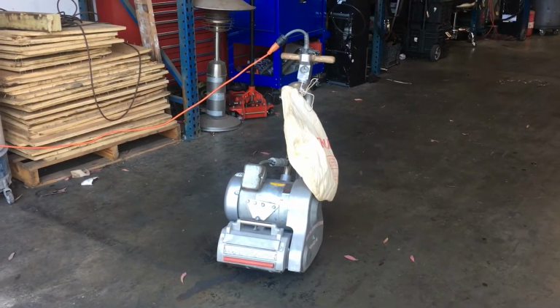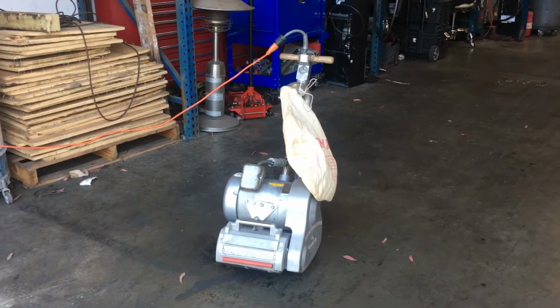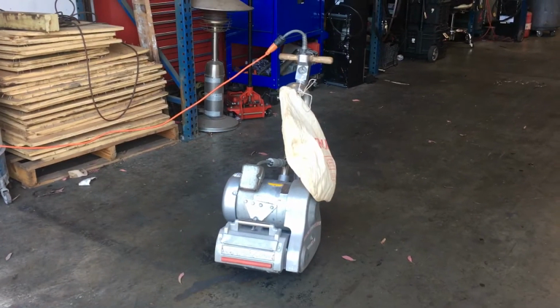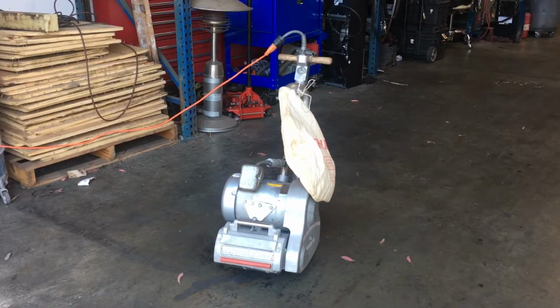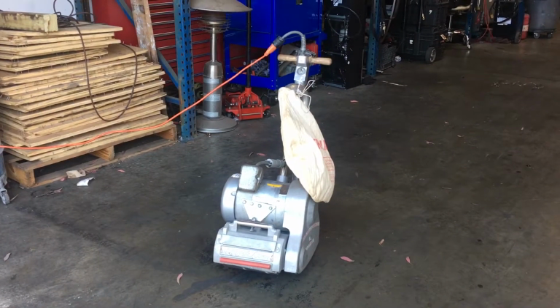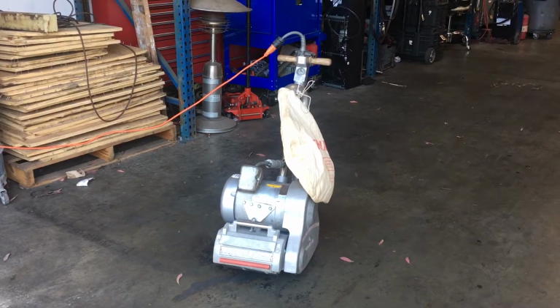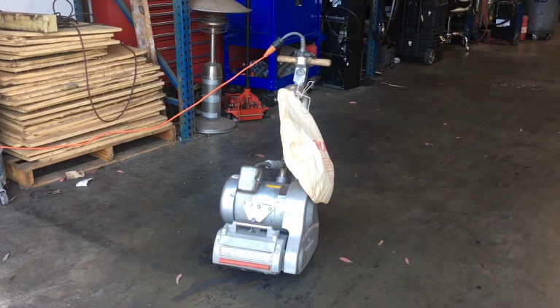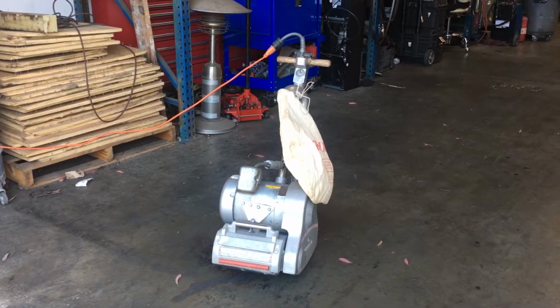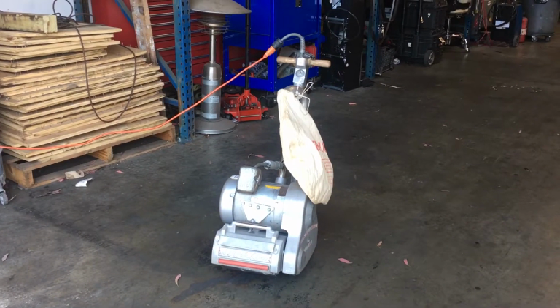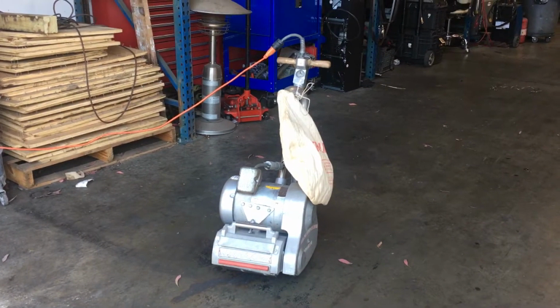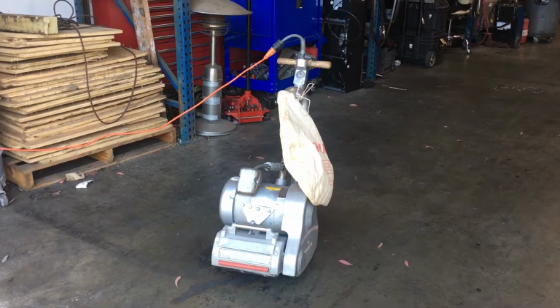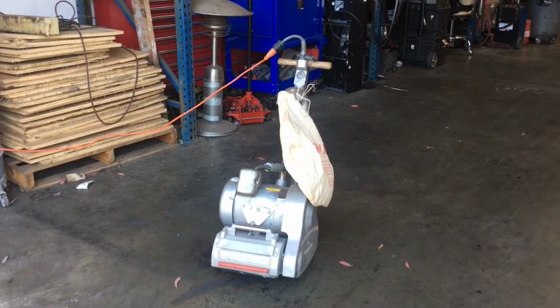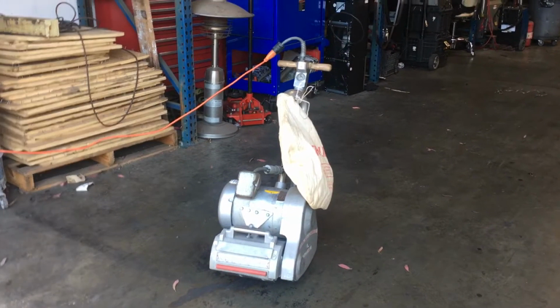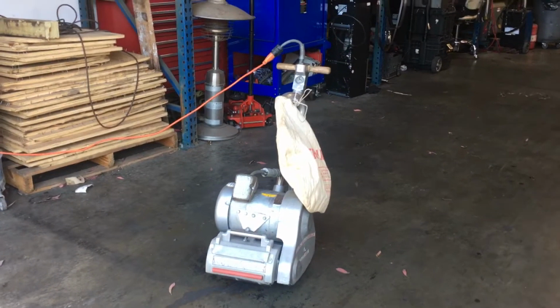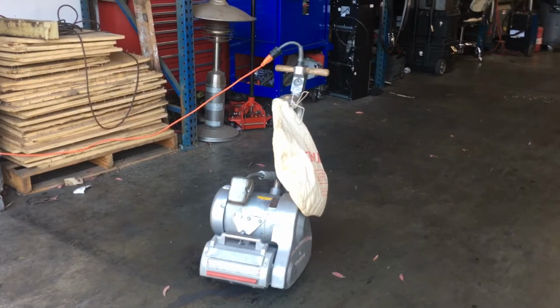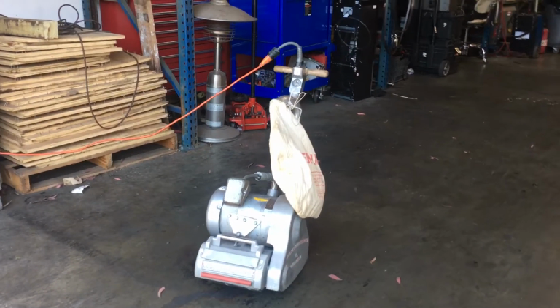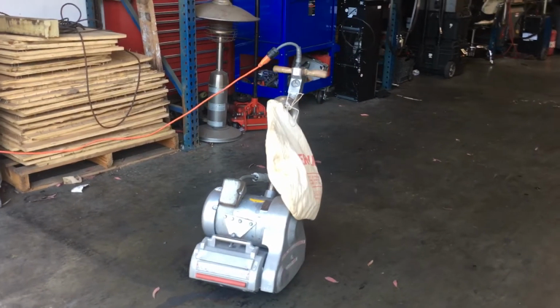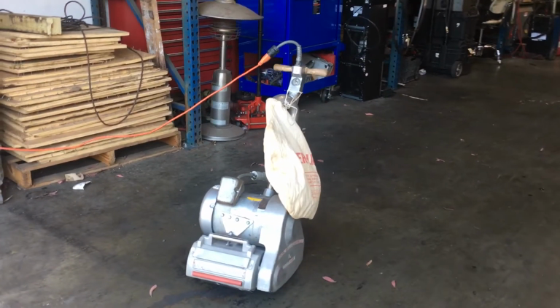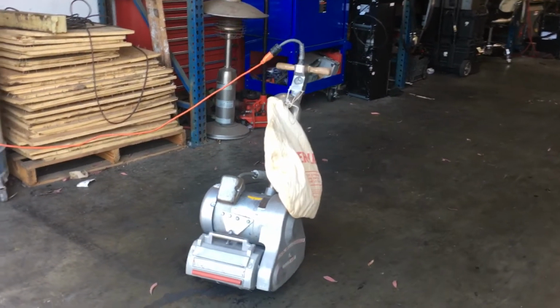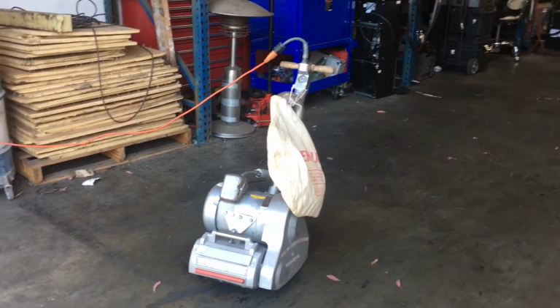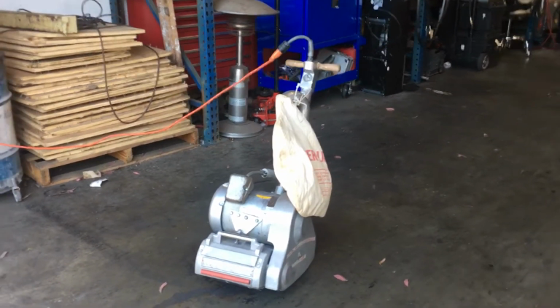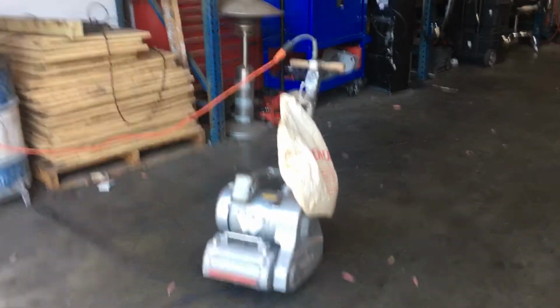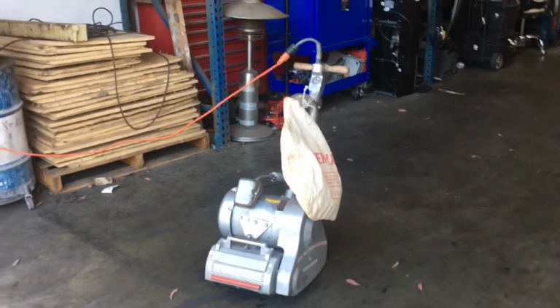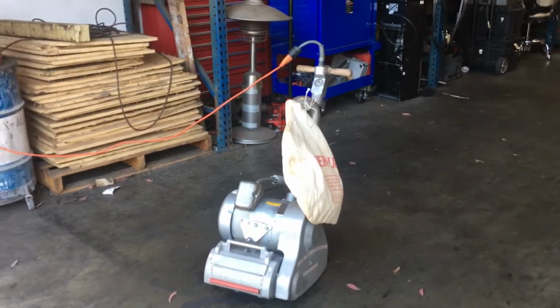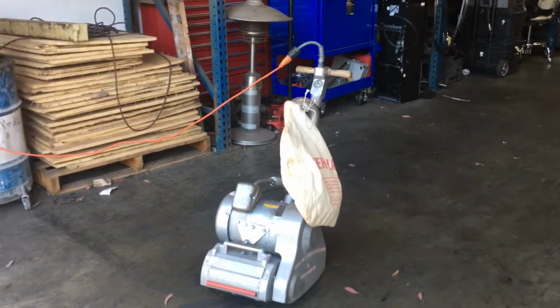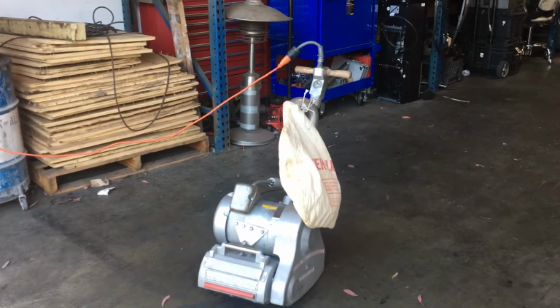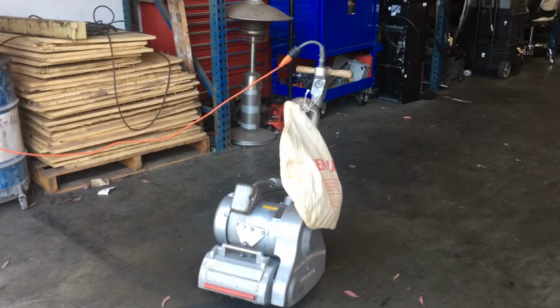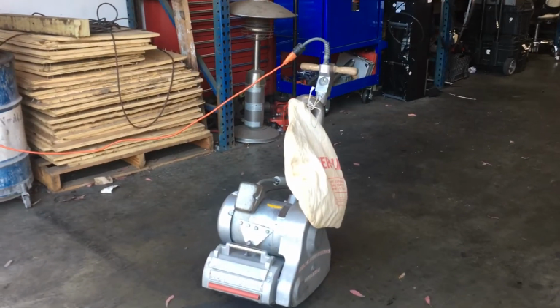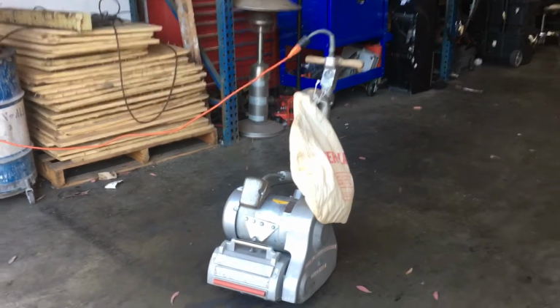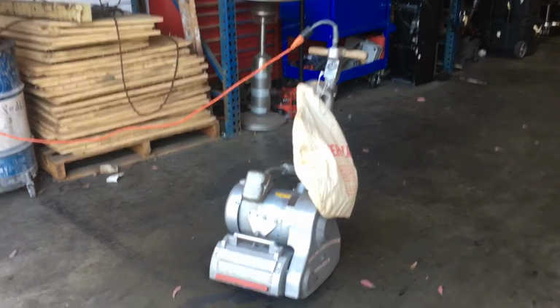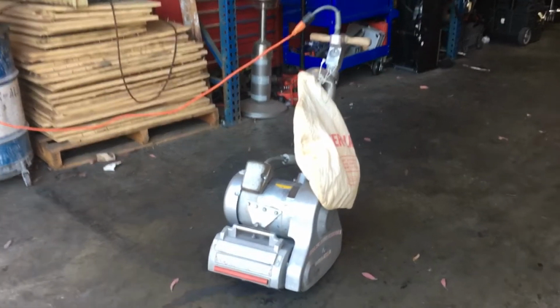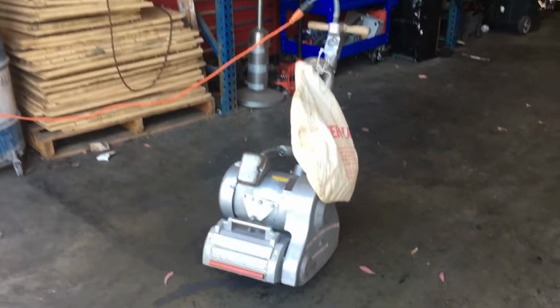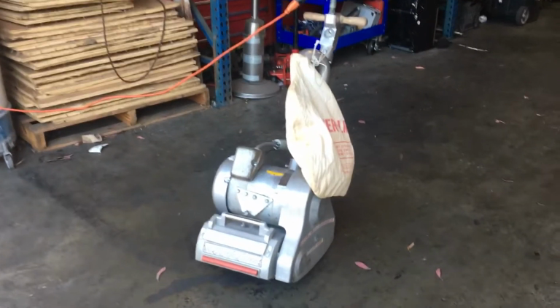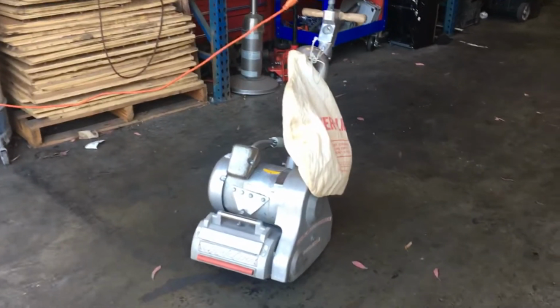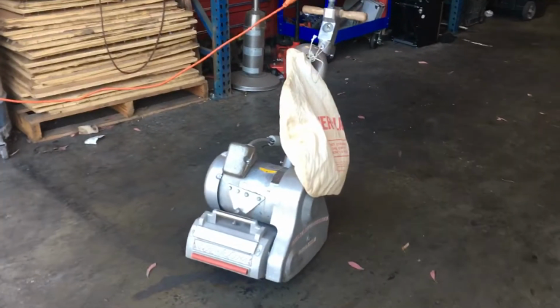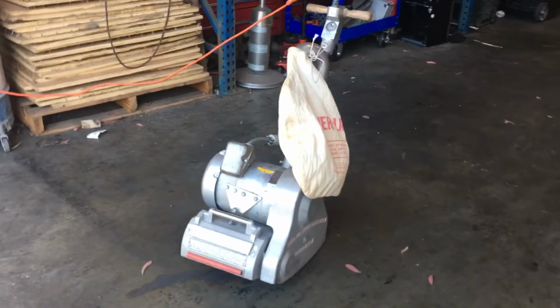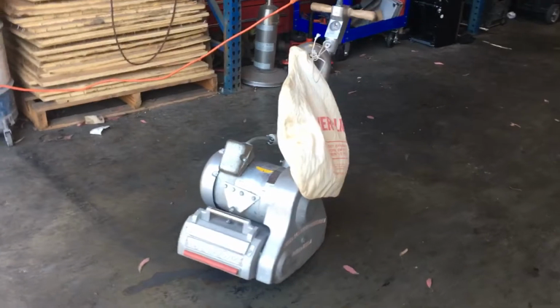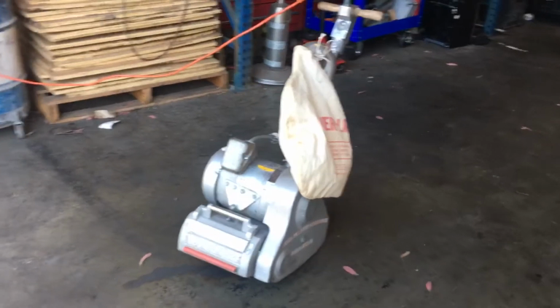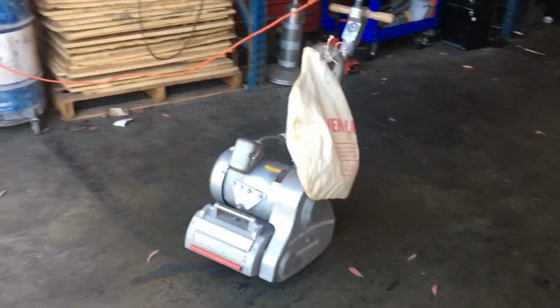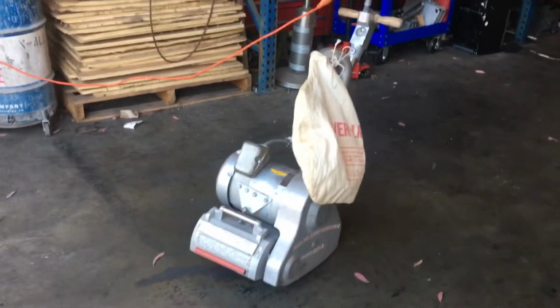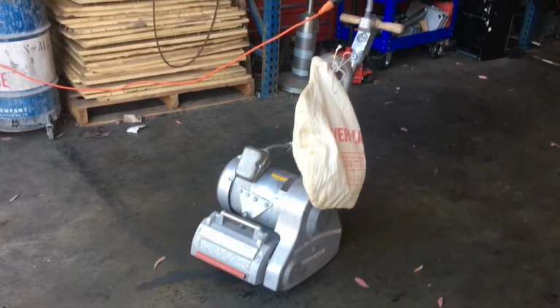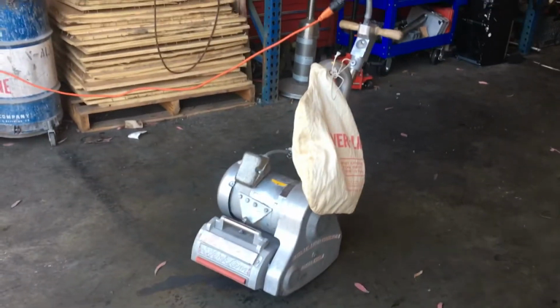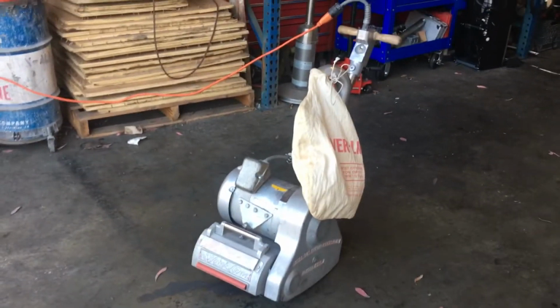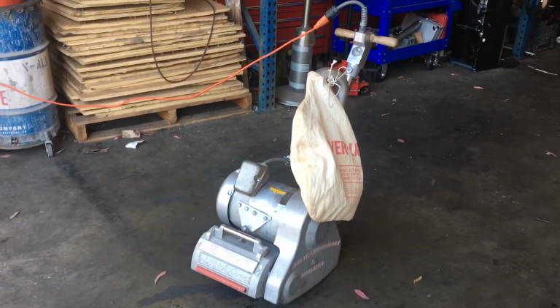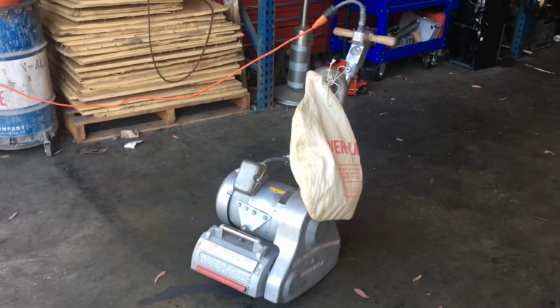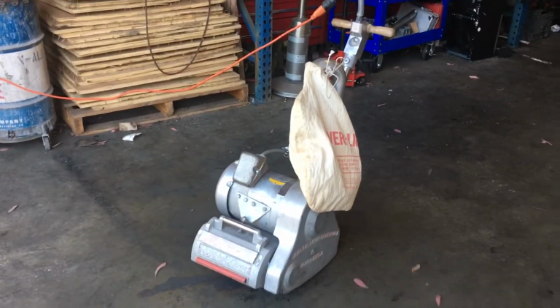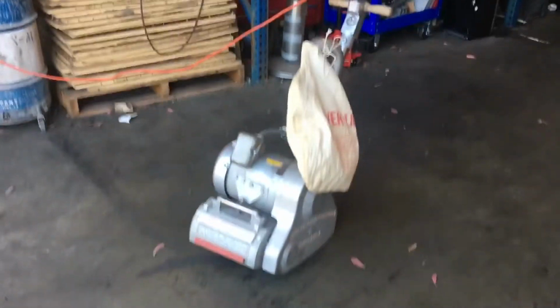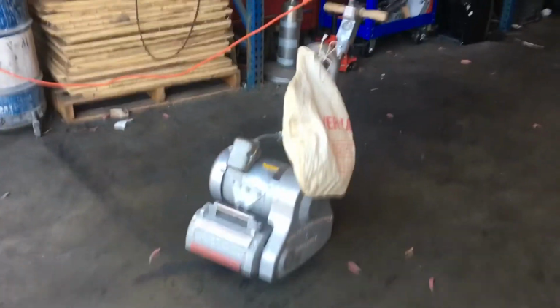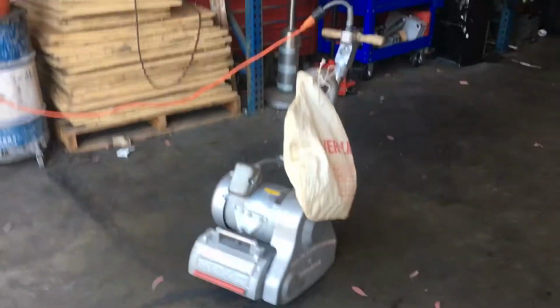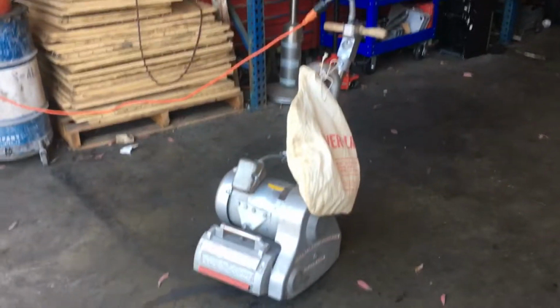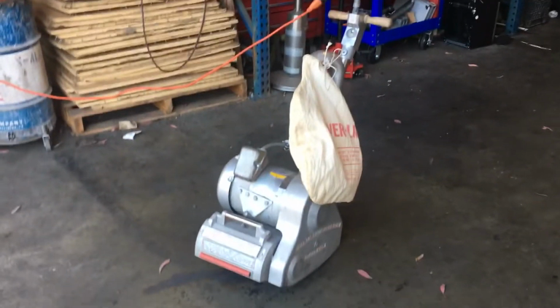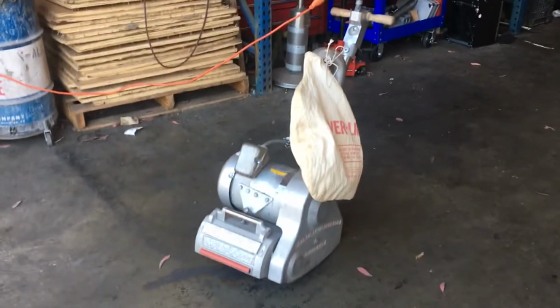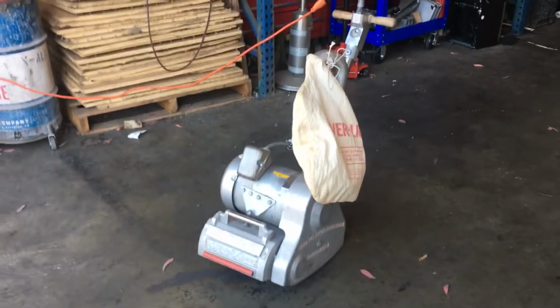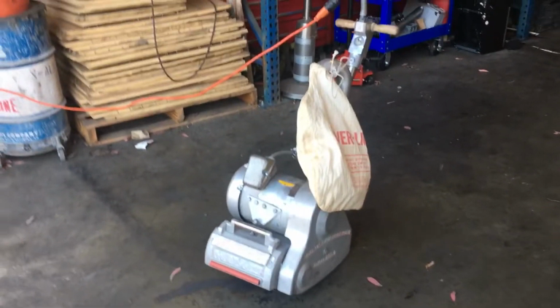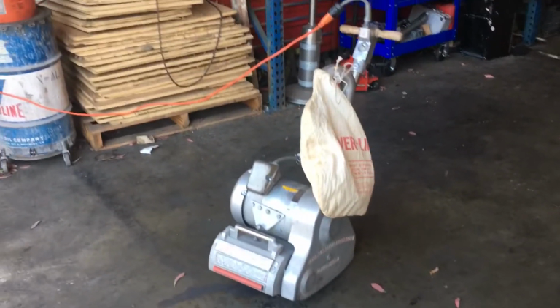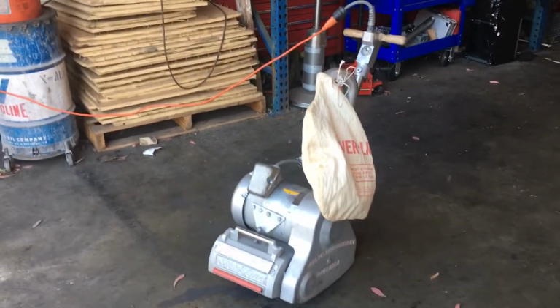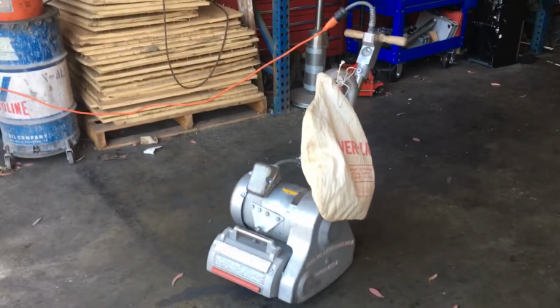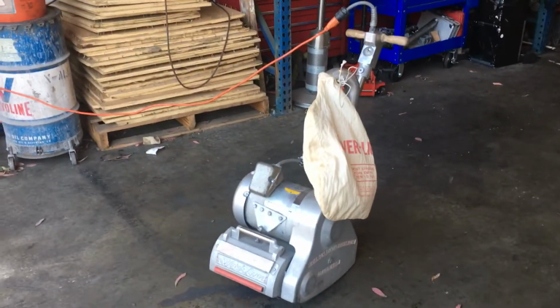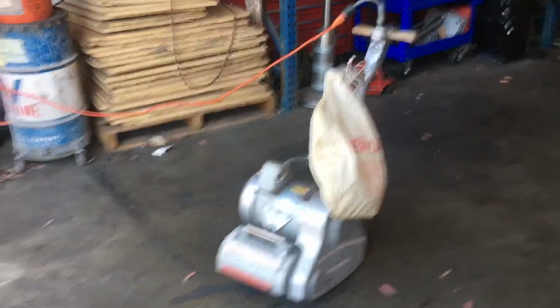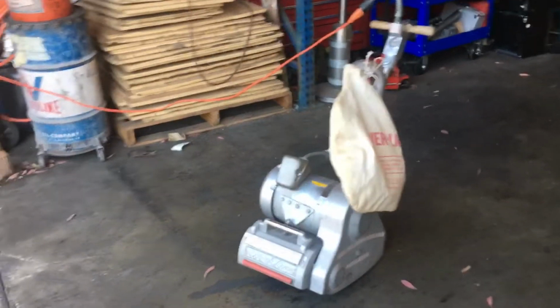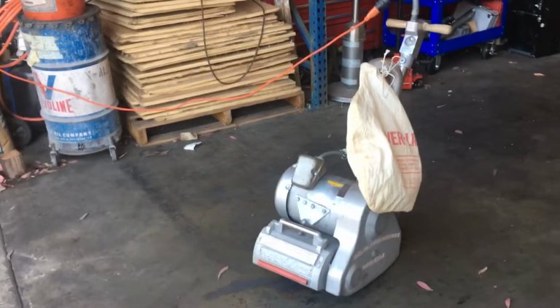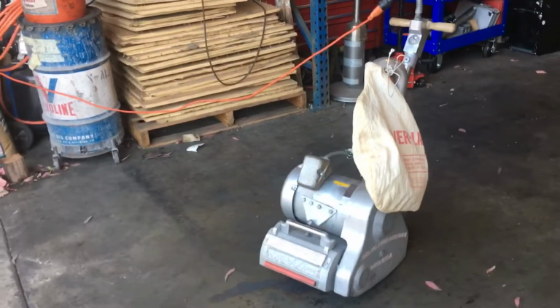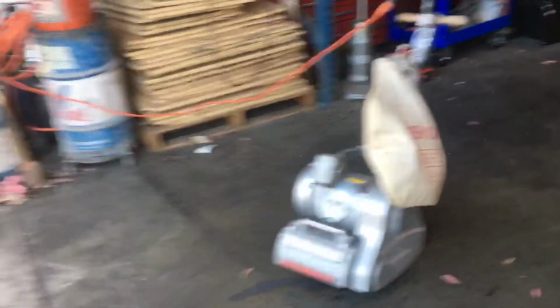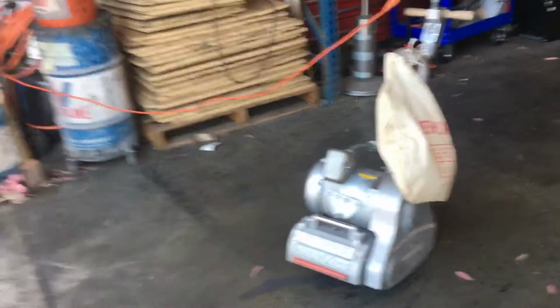Here we have a Silver Line drum sander for hardwood flooring. We've got it hooked up to 120 volts. I'm going to show you that it works.